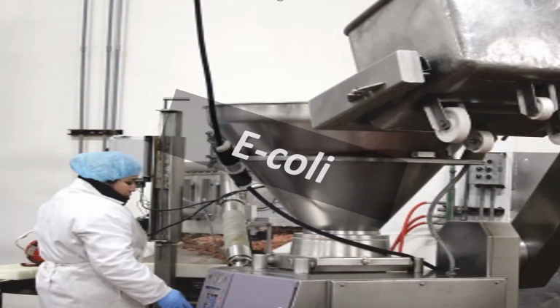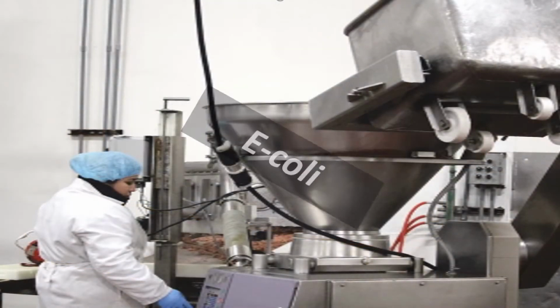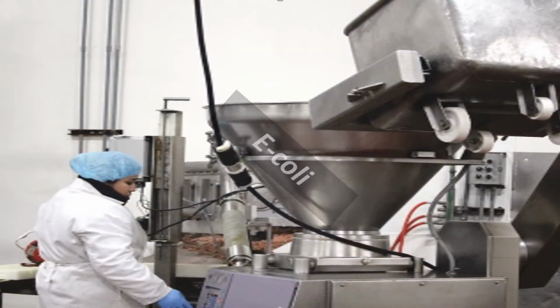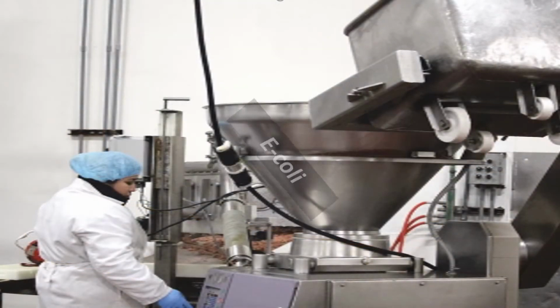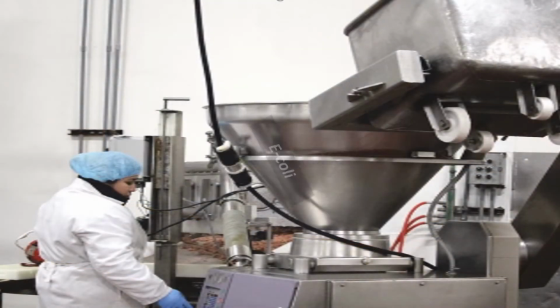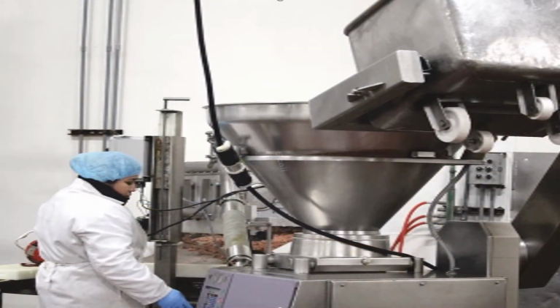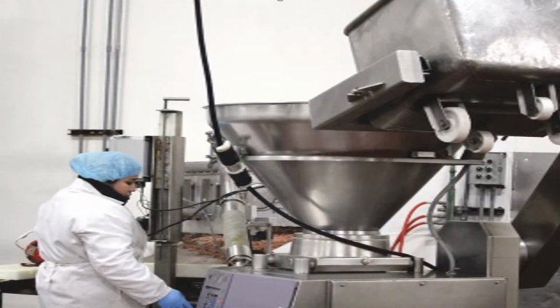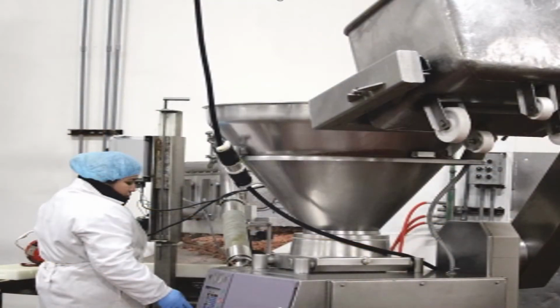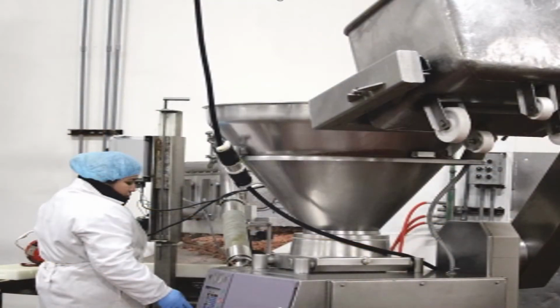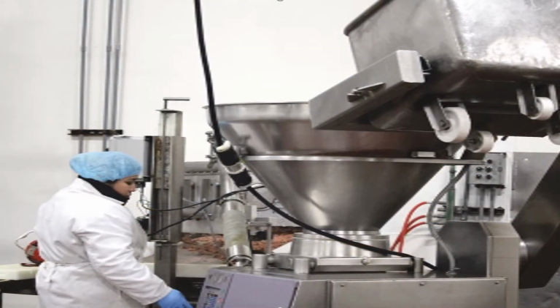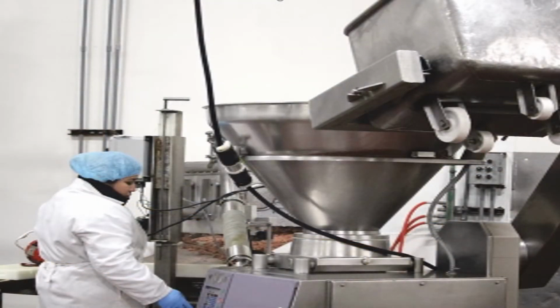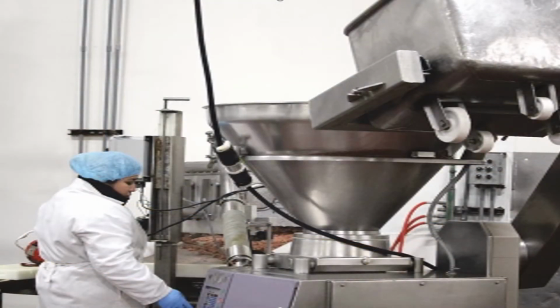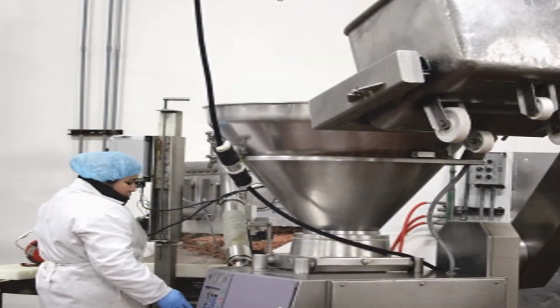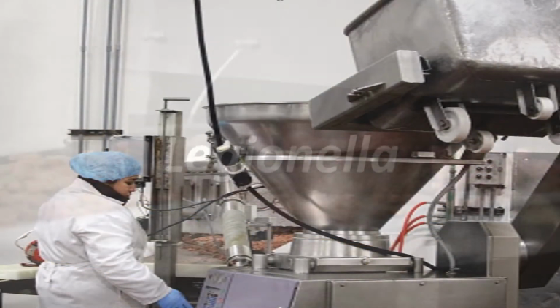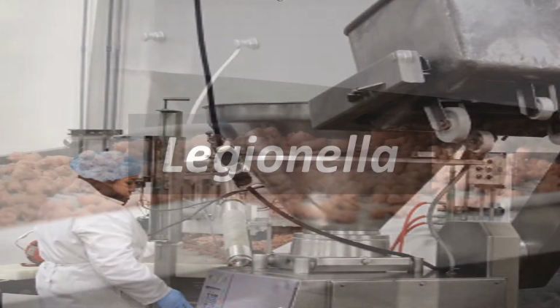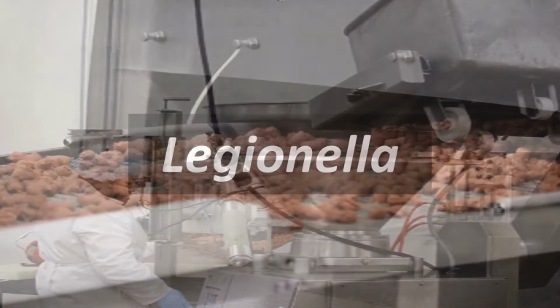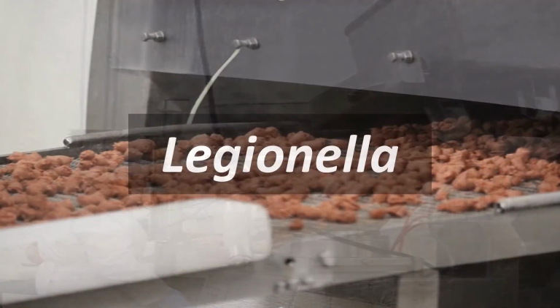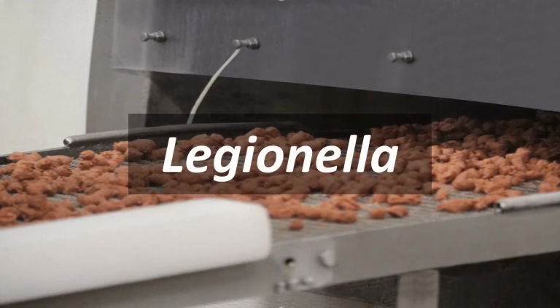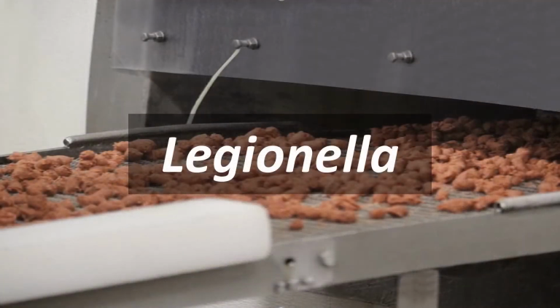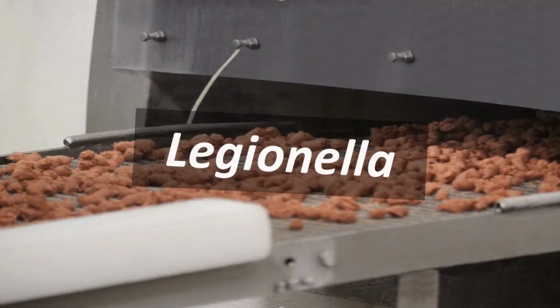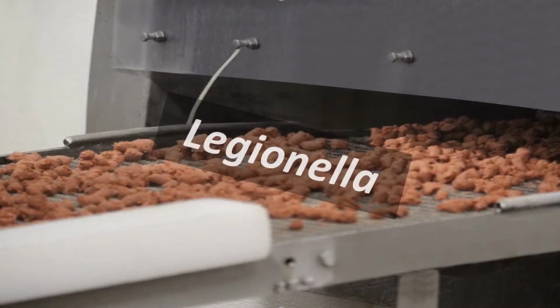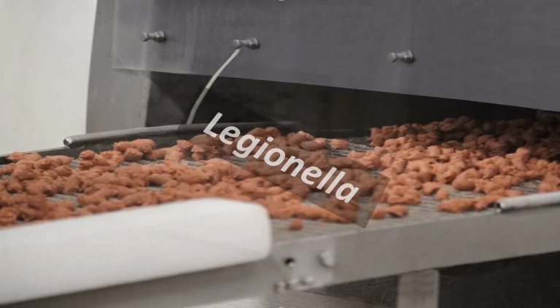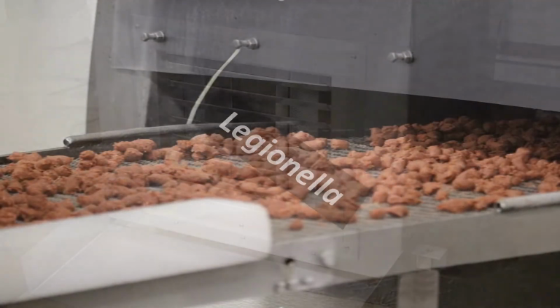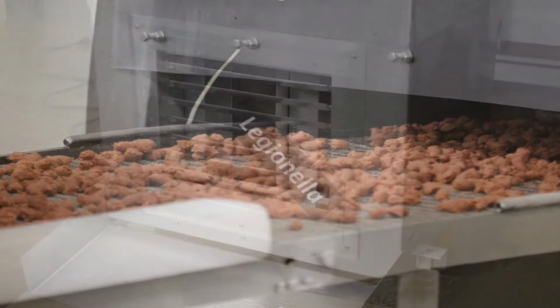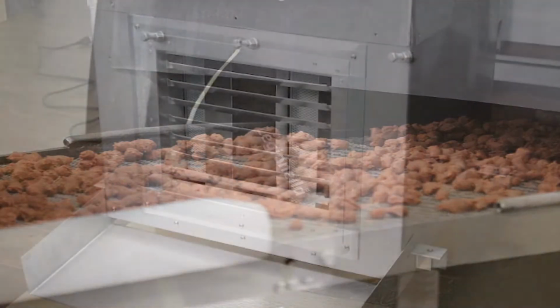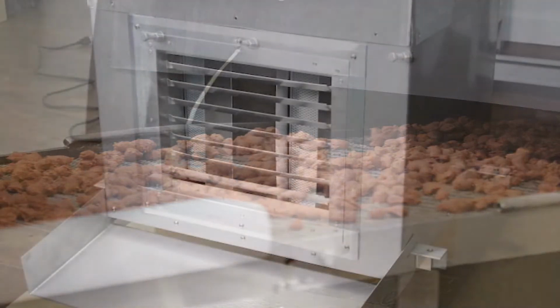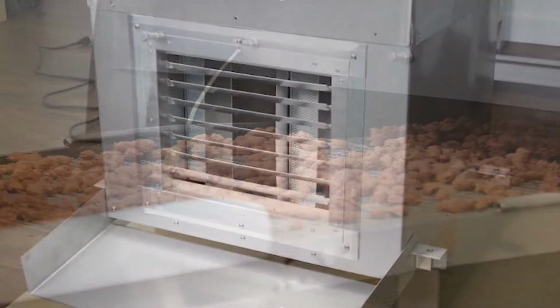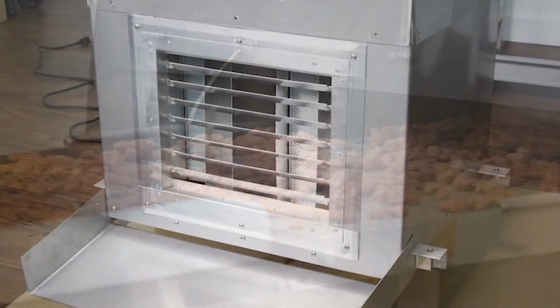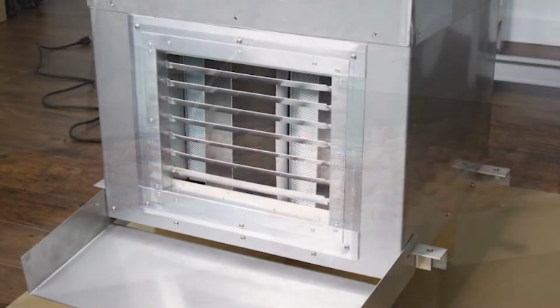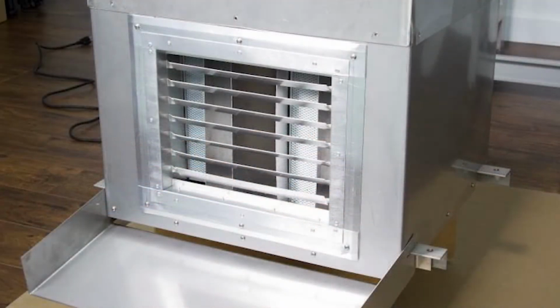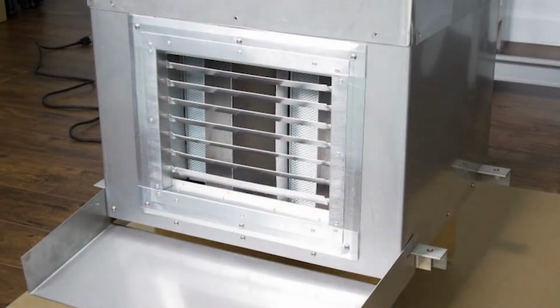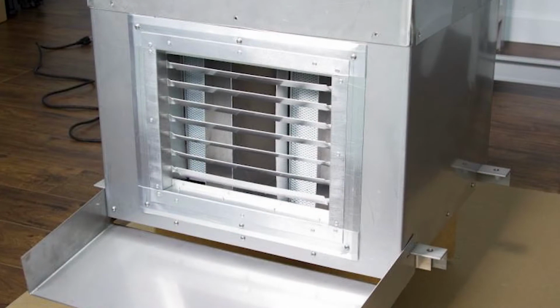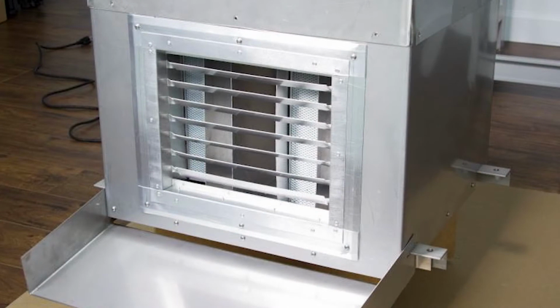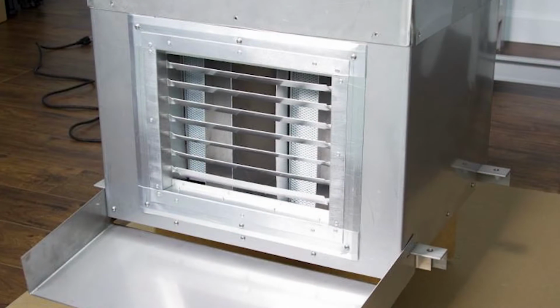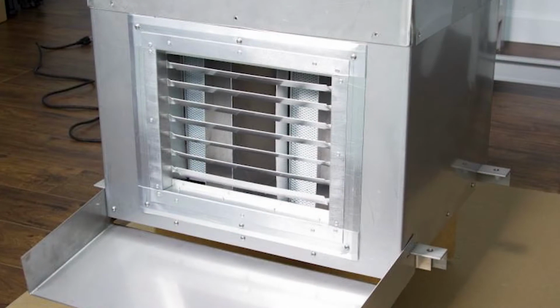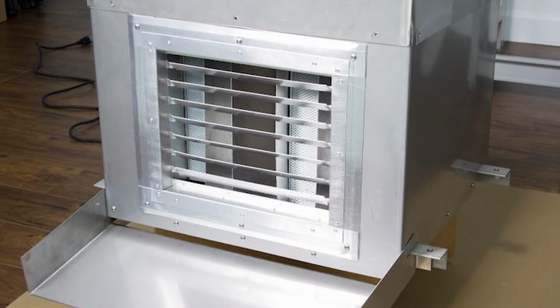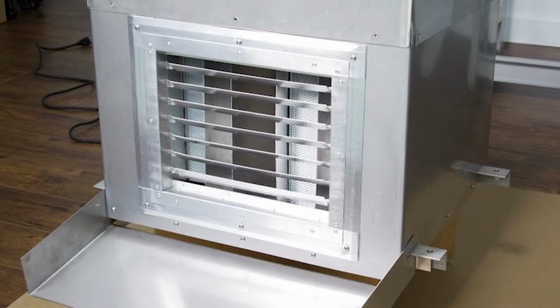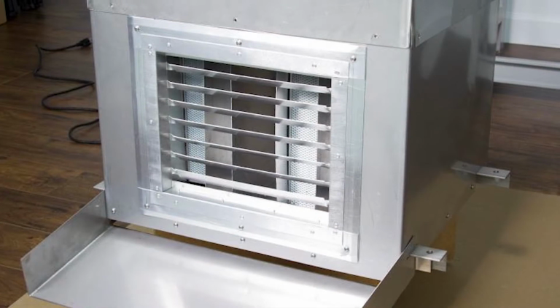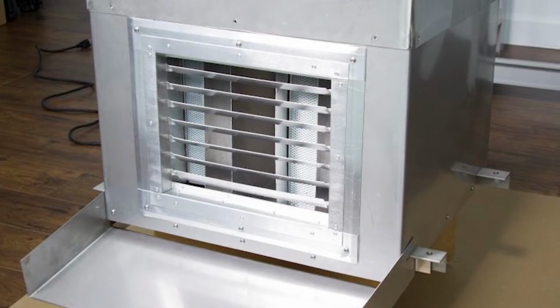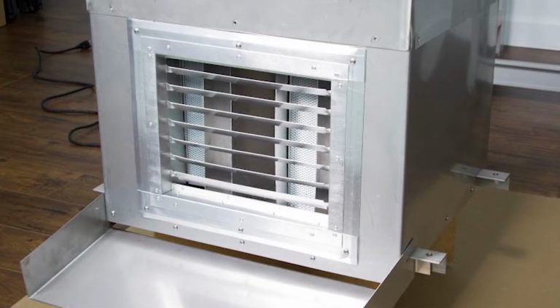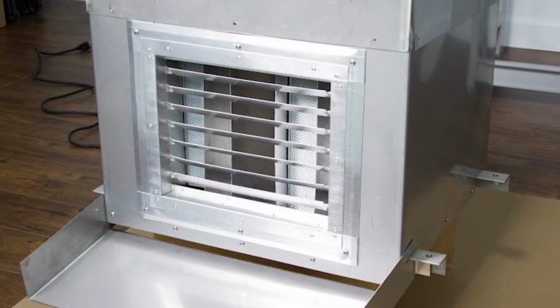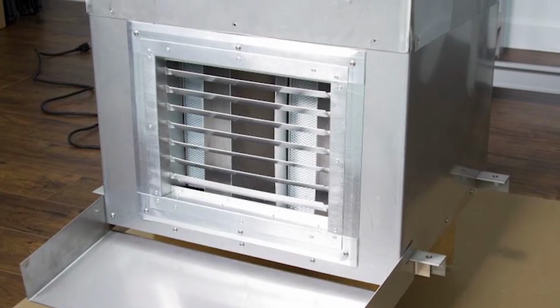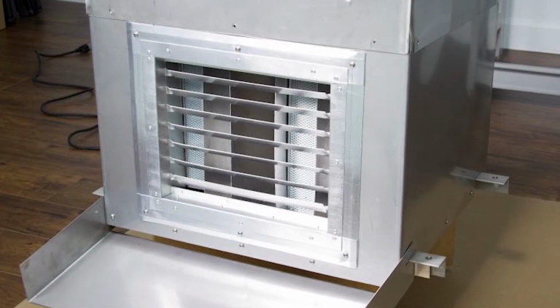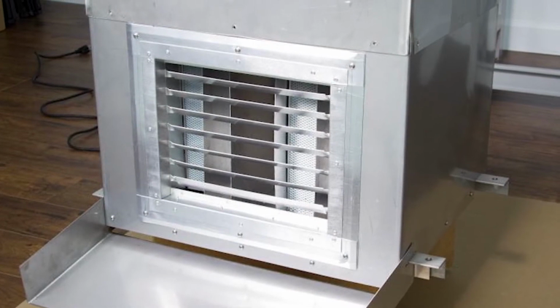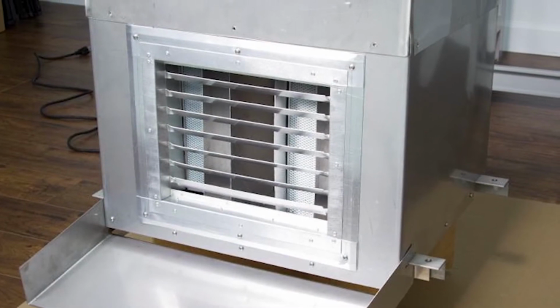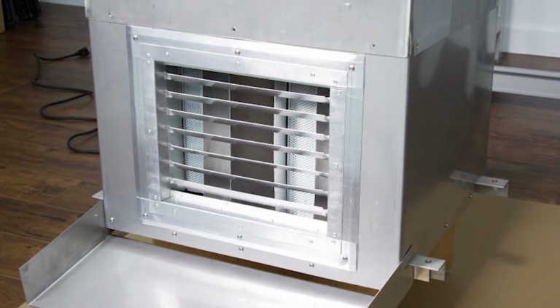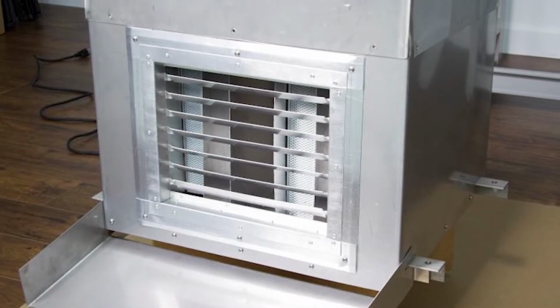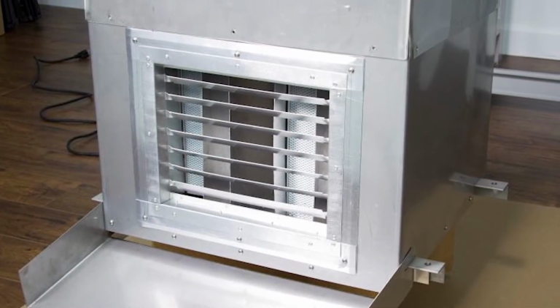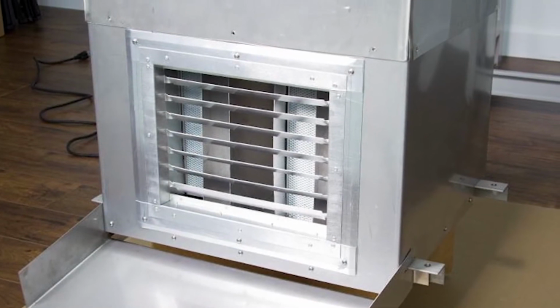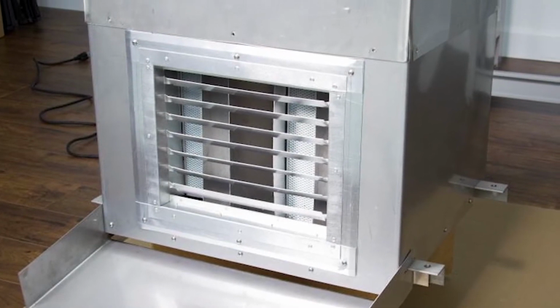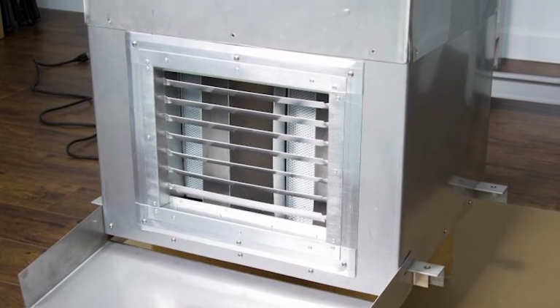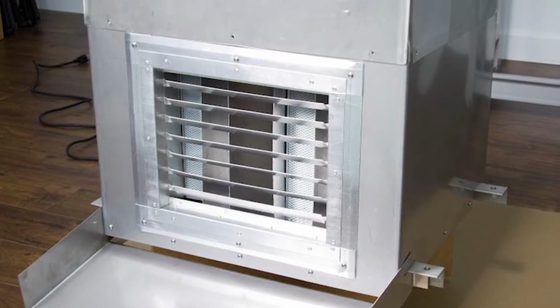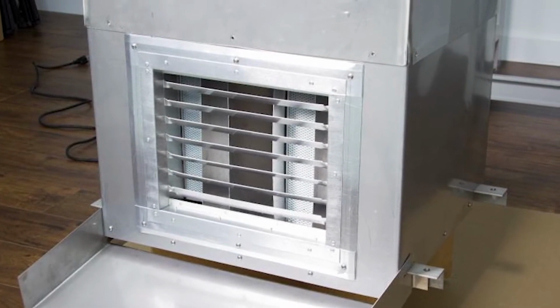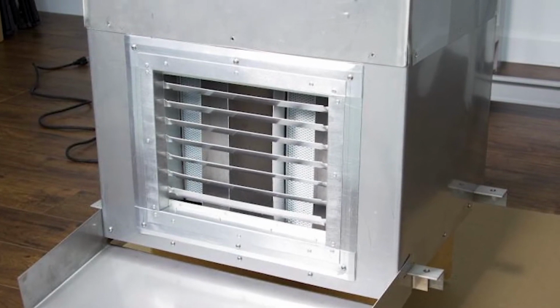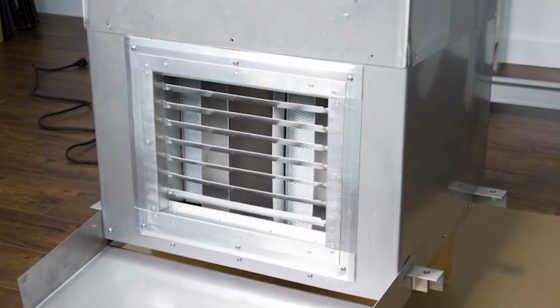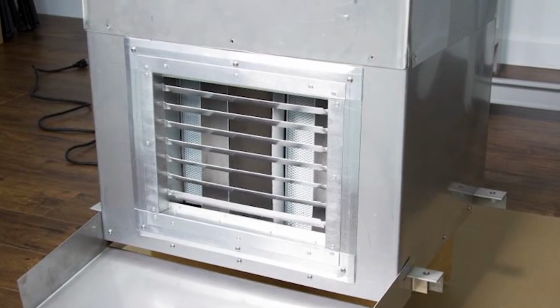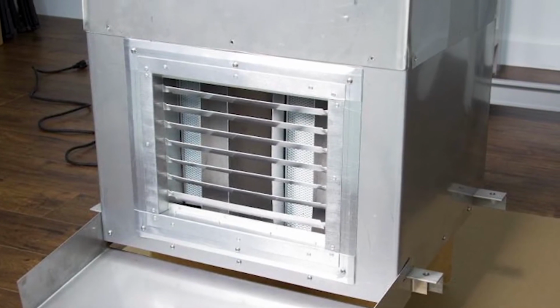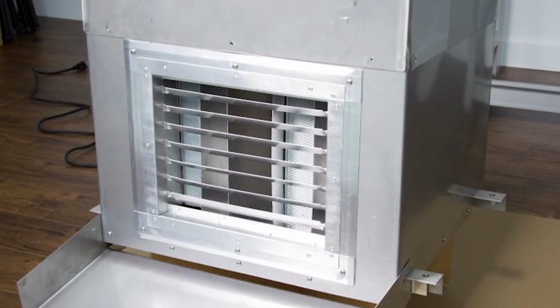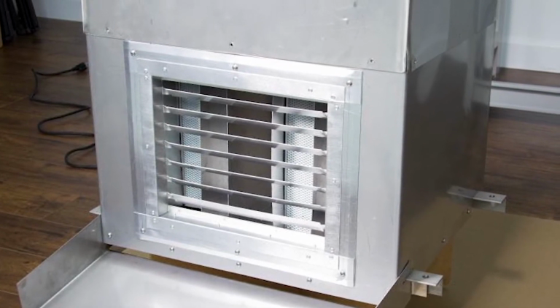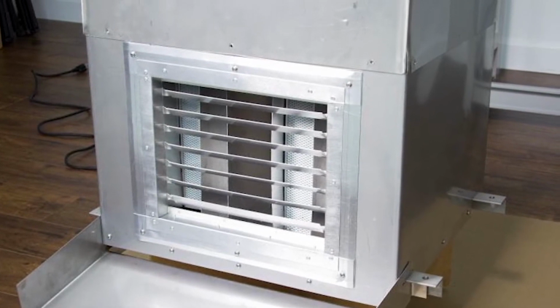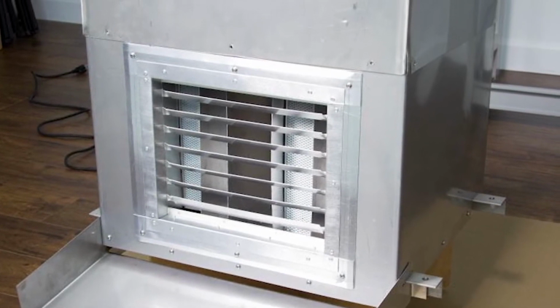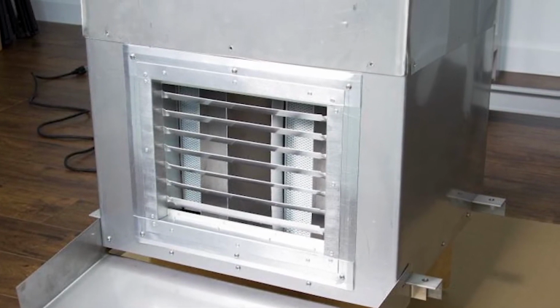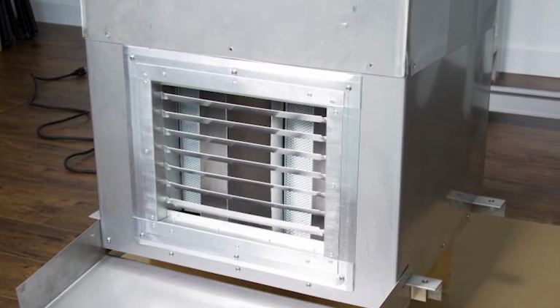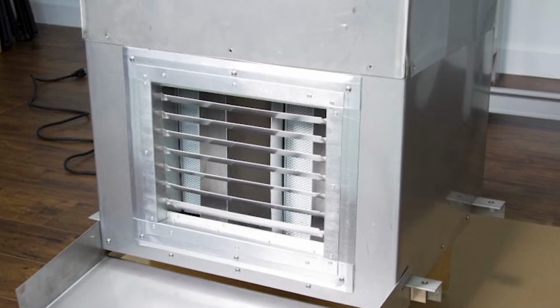Eric Lakovich, Vice President of Sales at Midland Paper Packaging and Supplies, is a distributor for Inspired Tech.